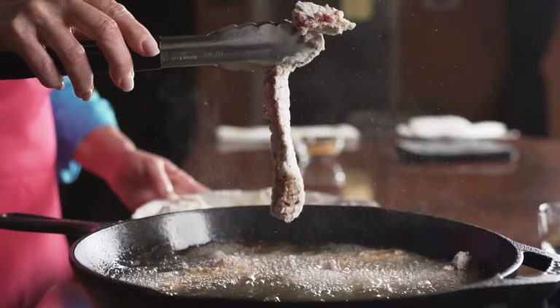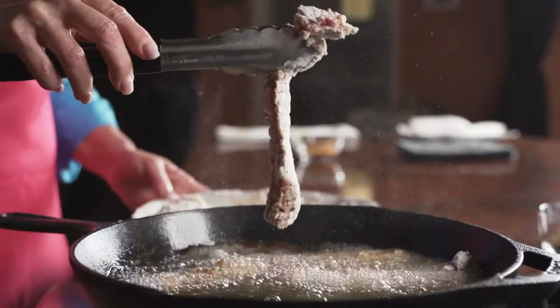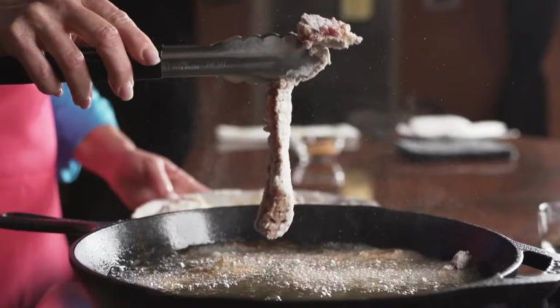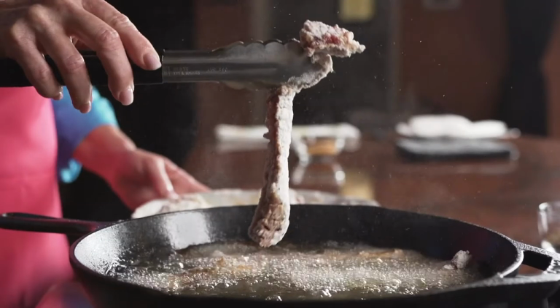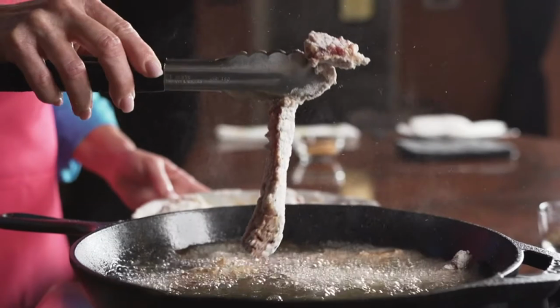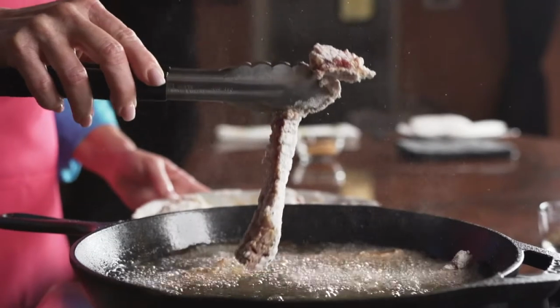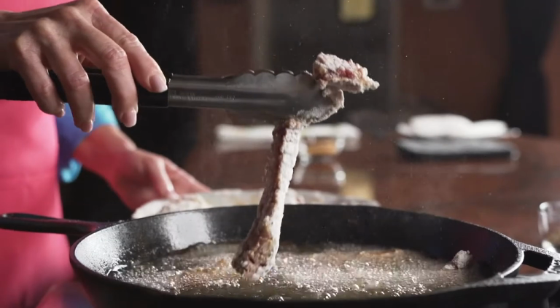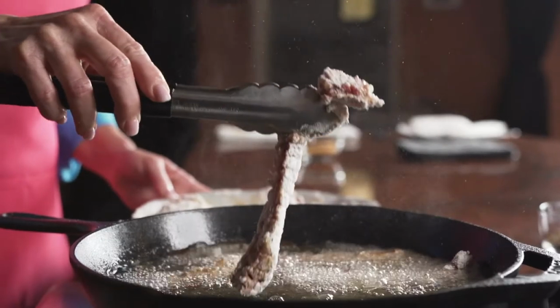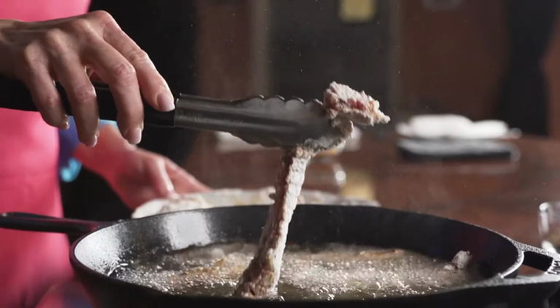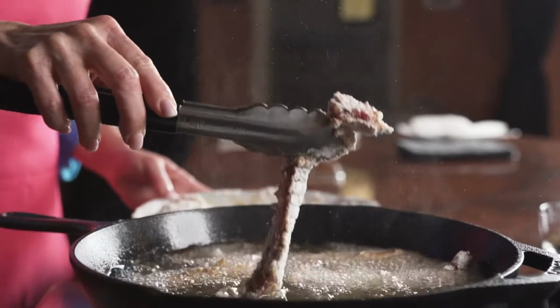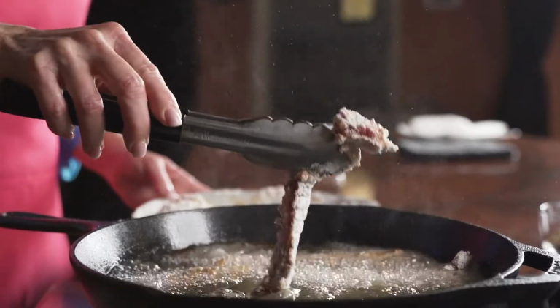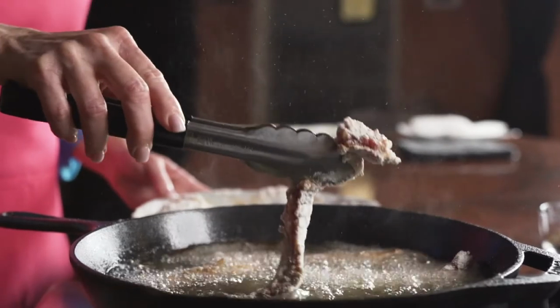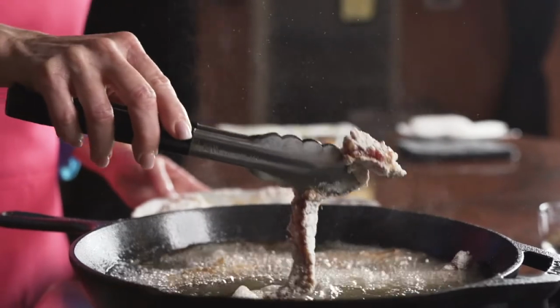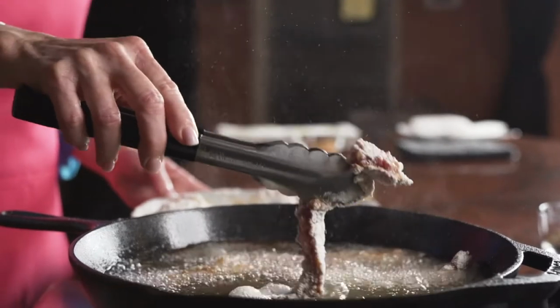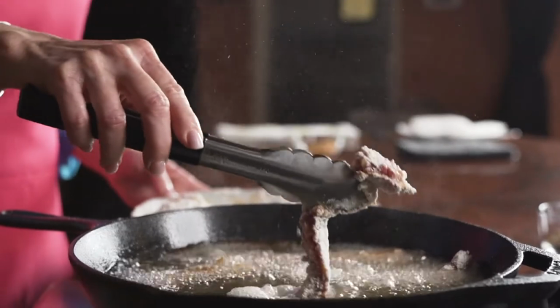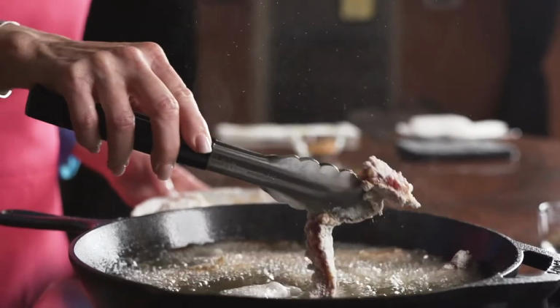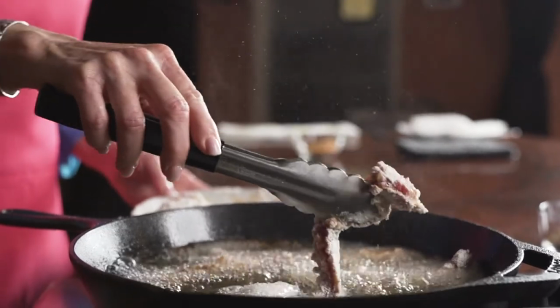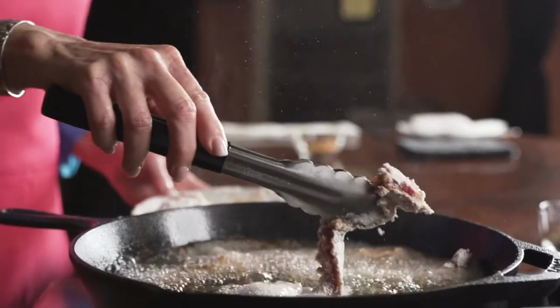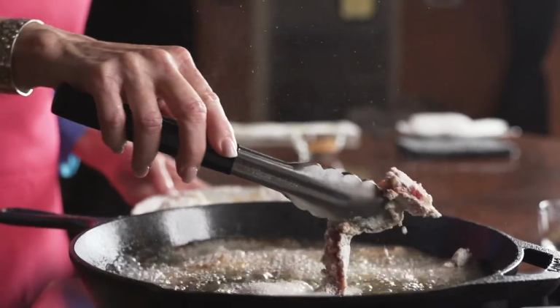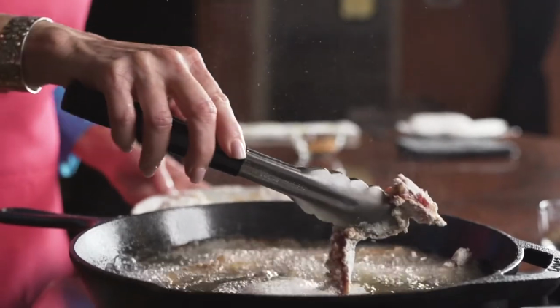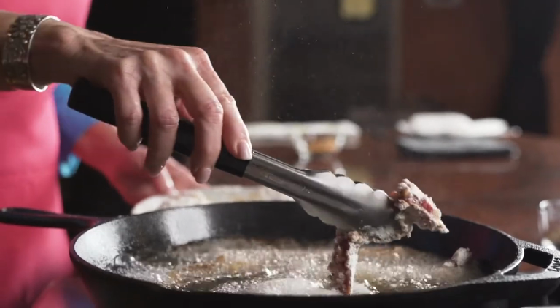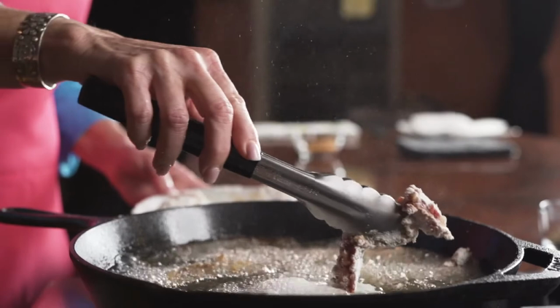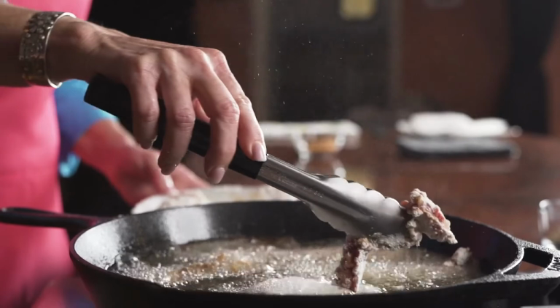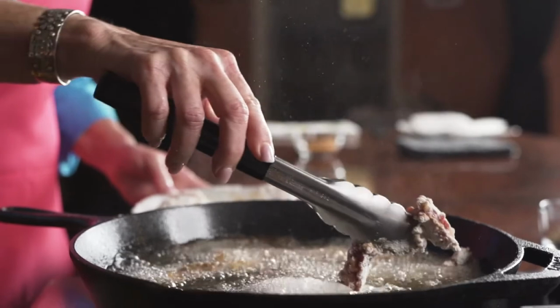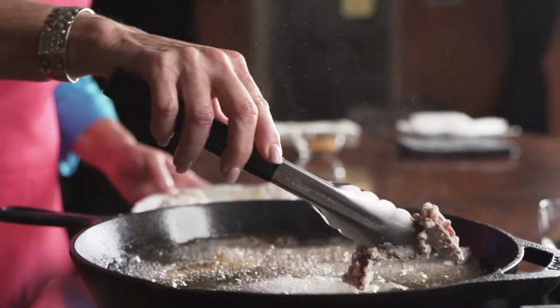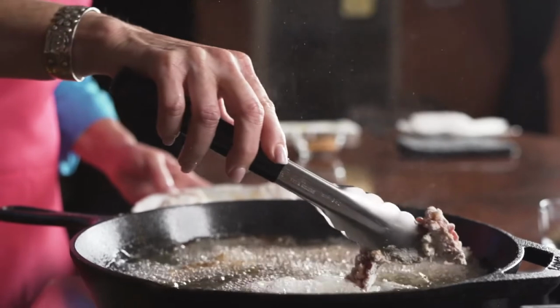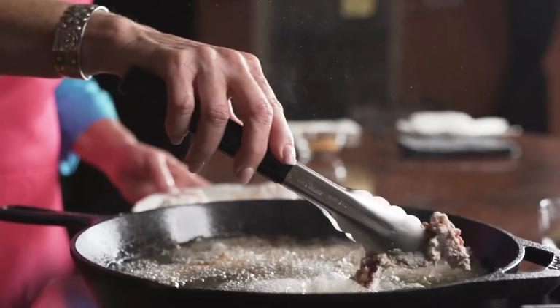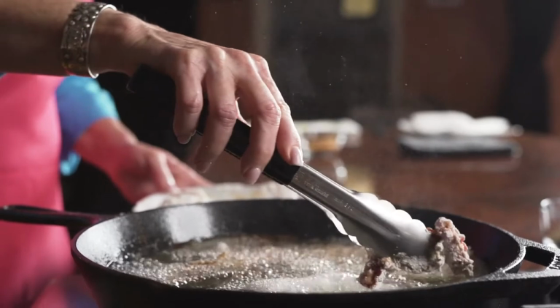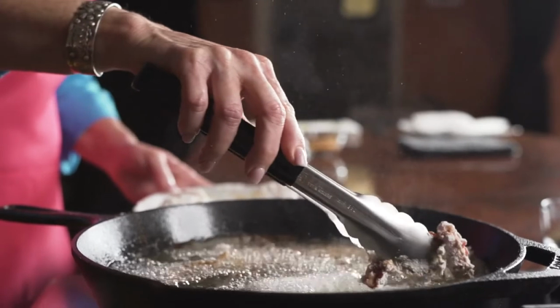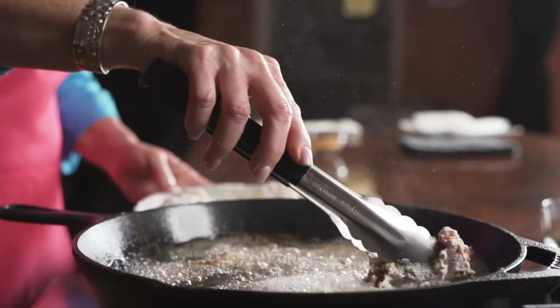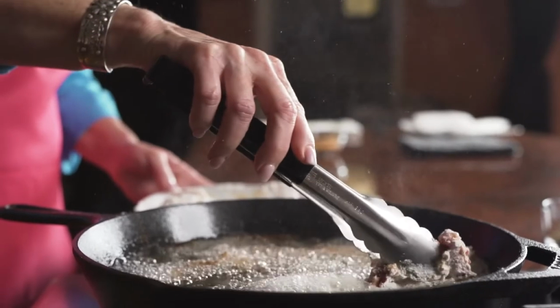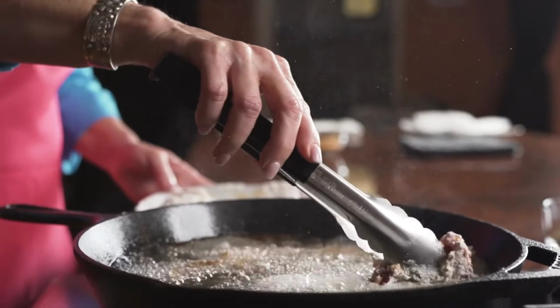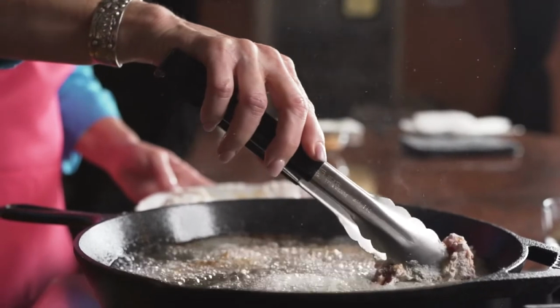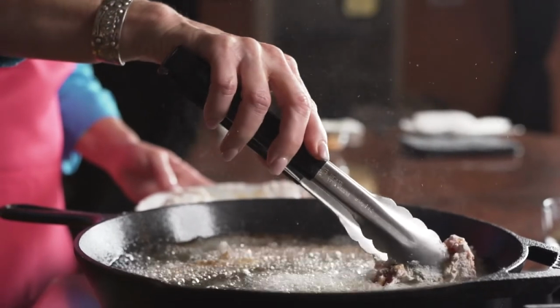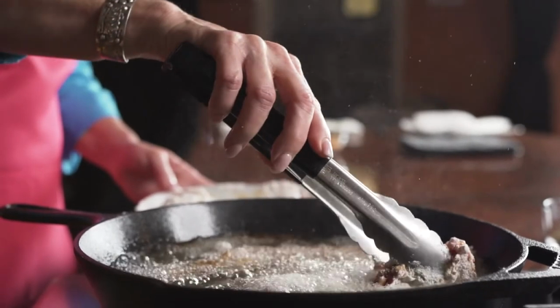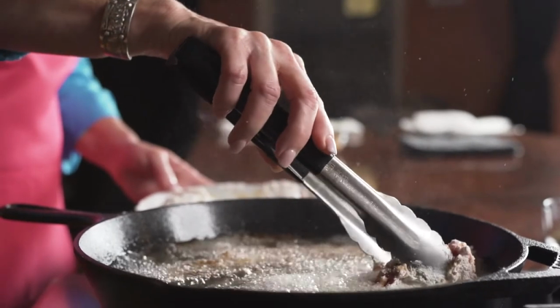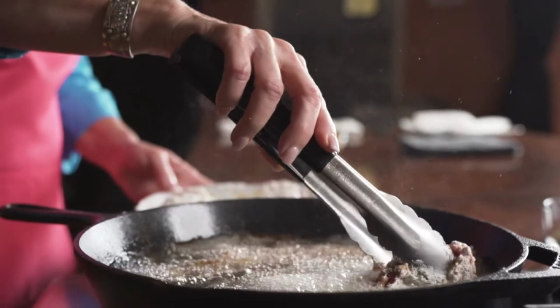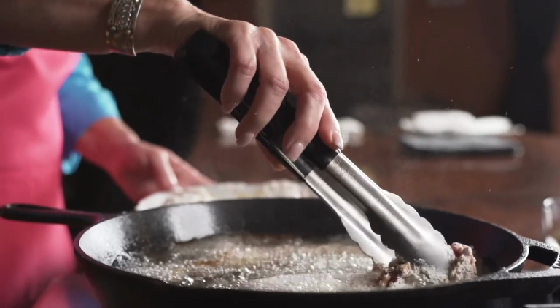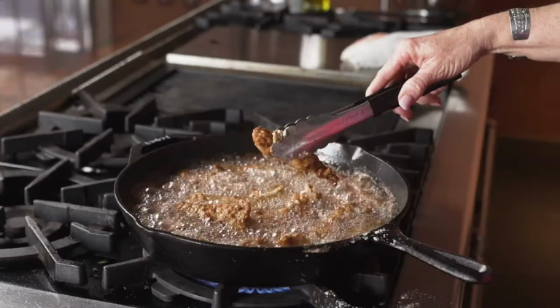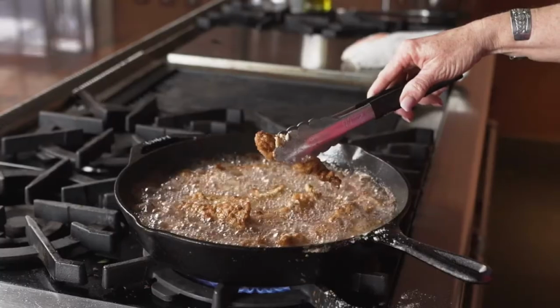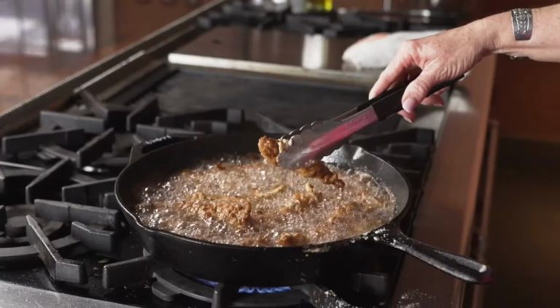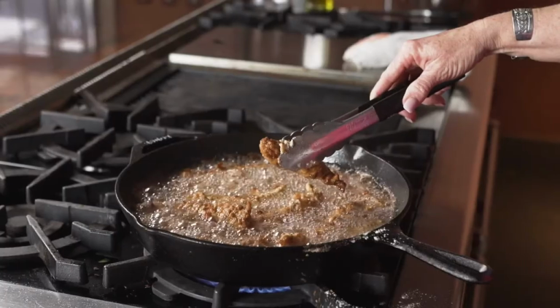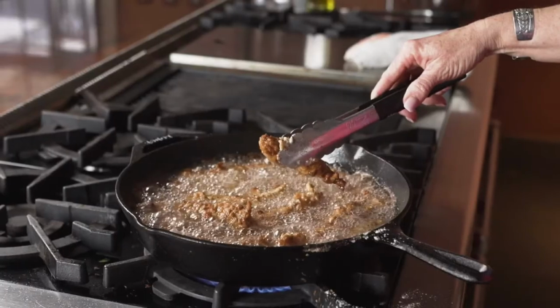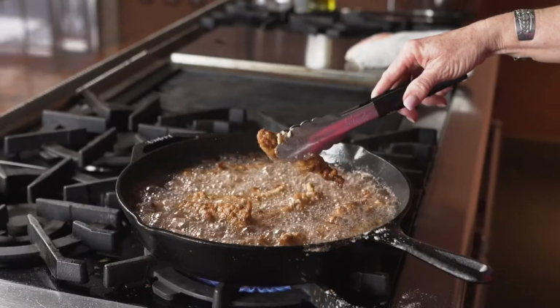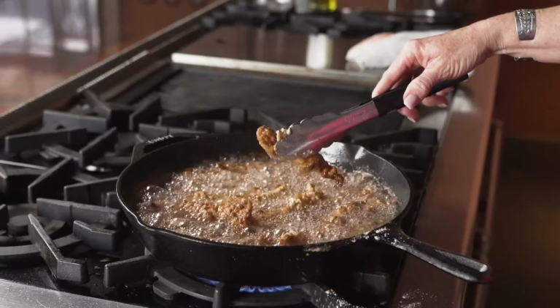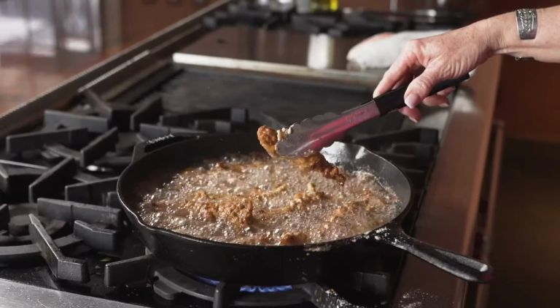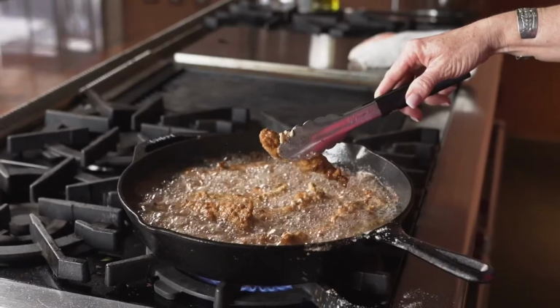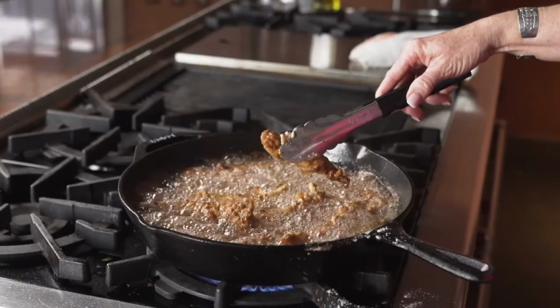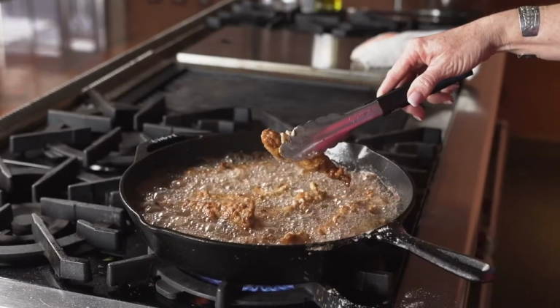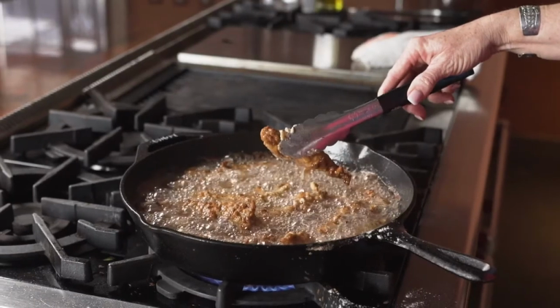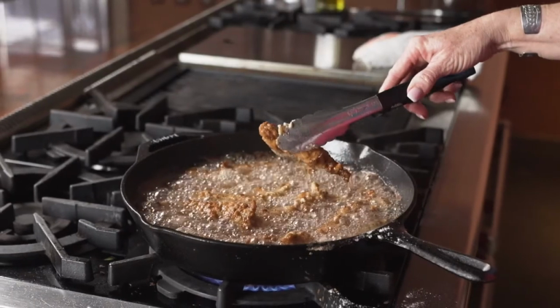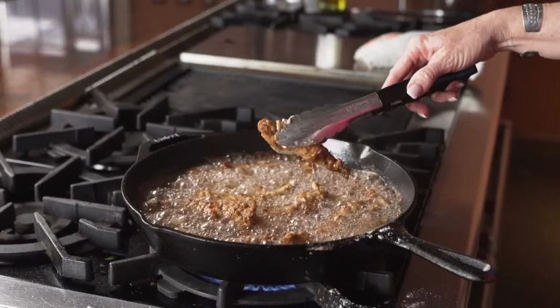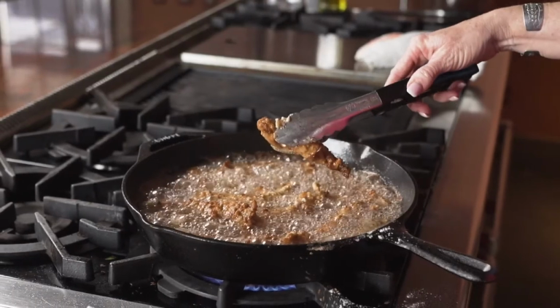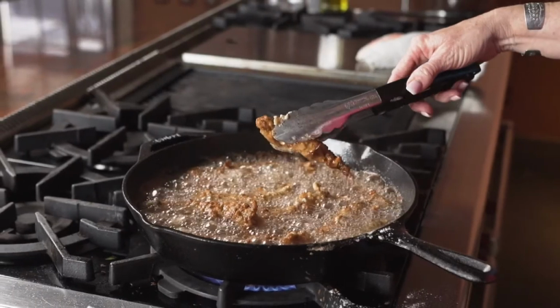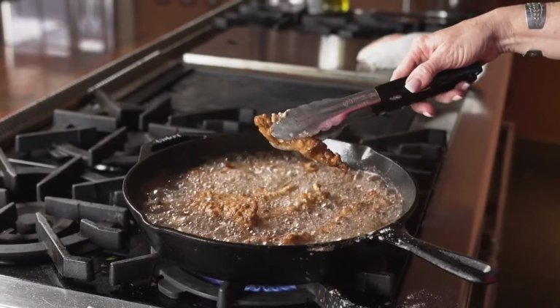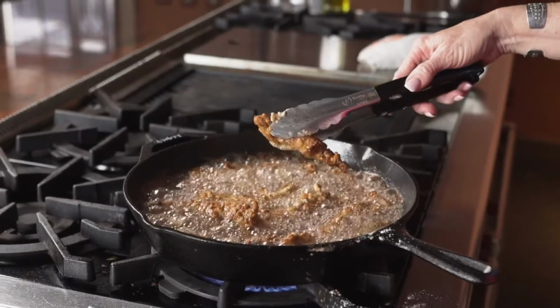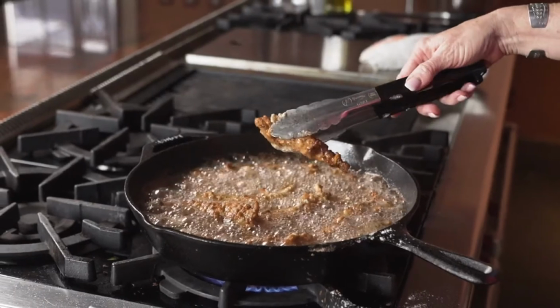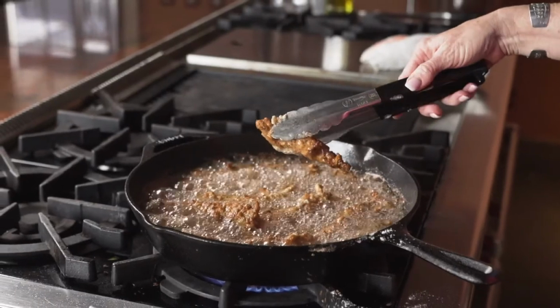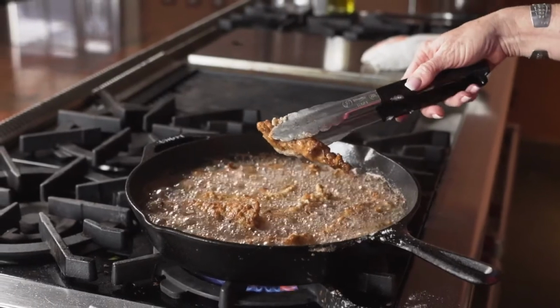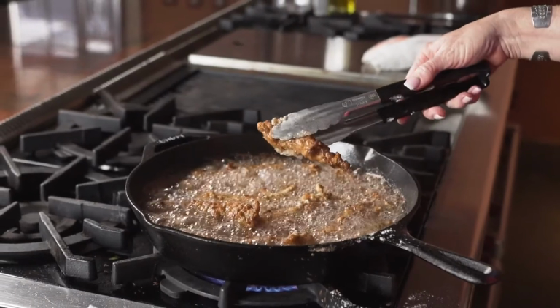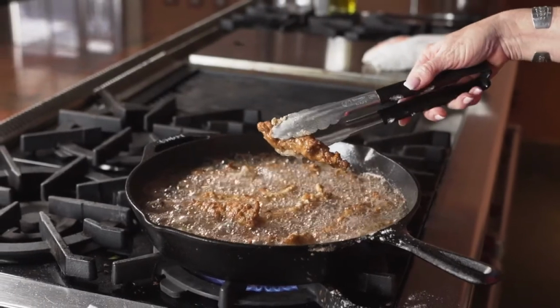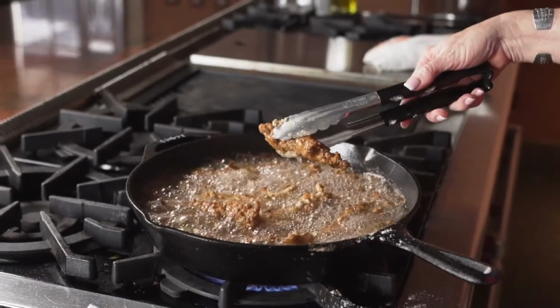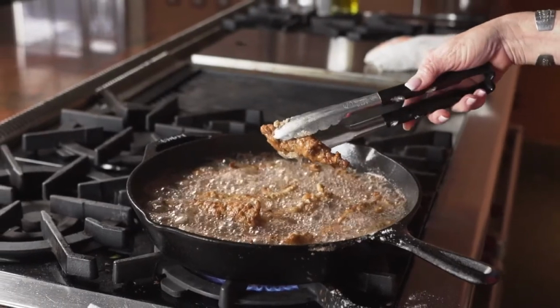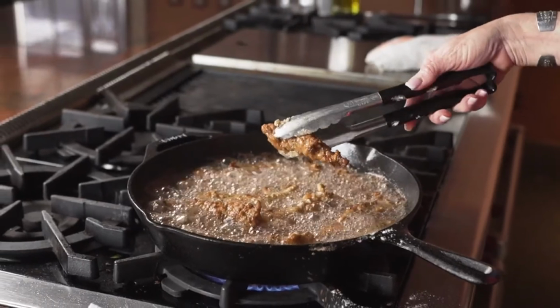I then fry the steak fingers in hot vegetable oil, but don't touch them until they are good and crispy.